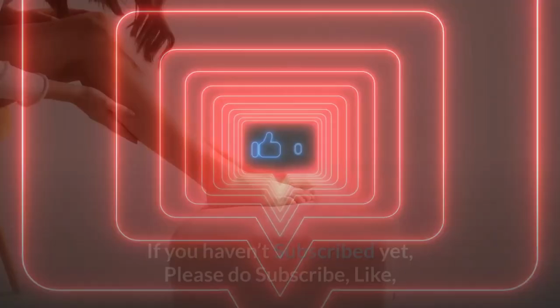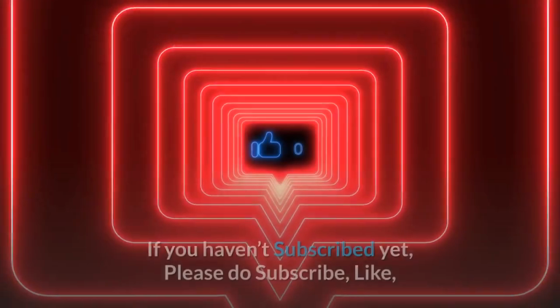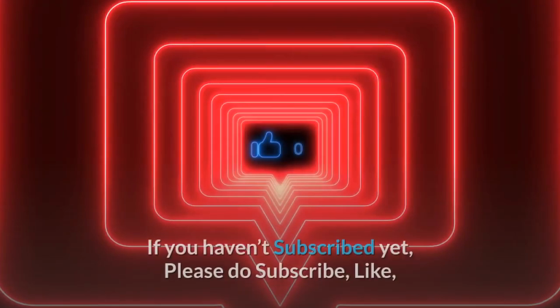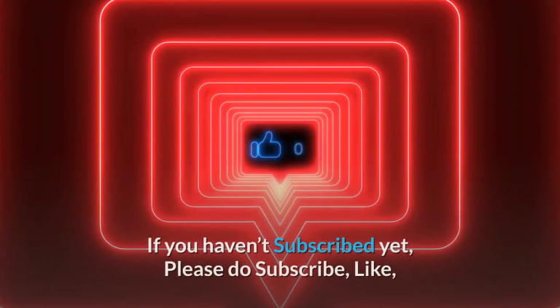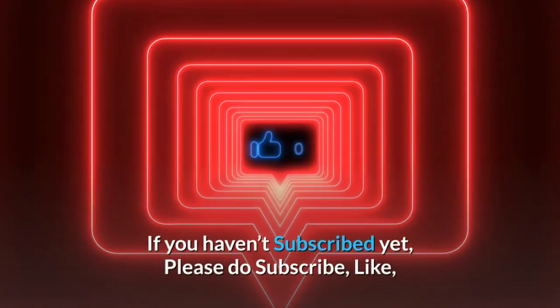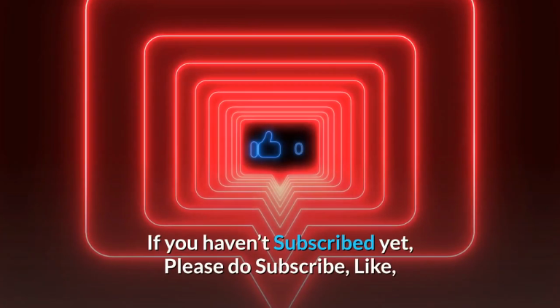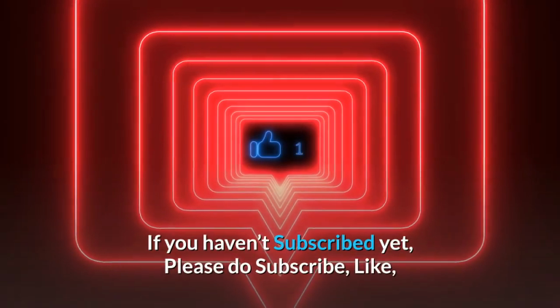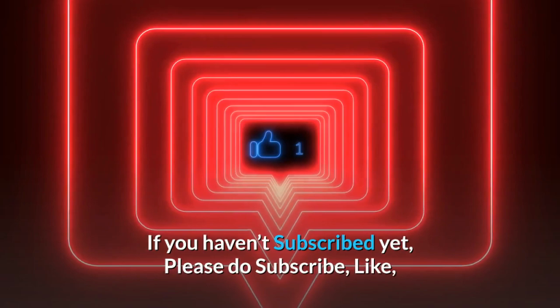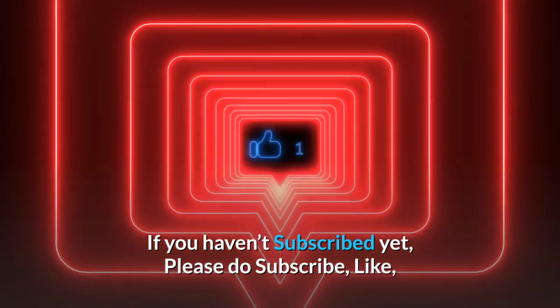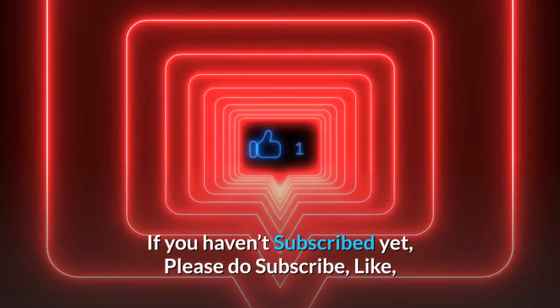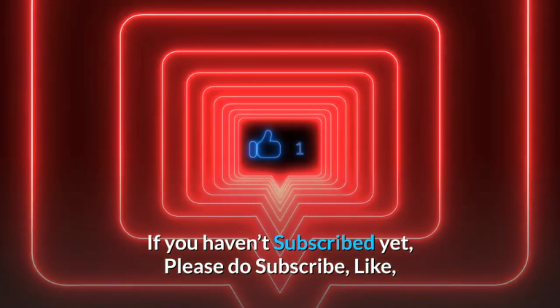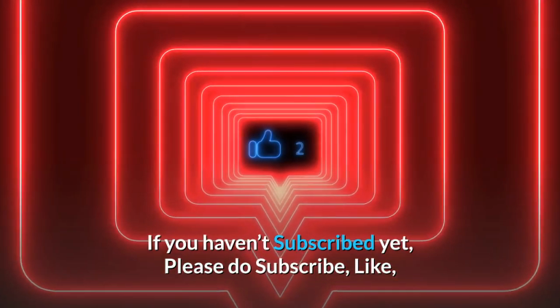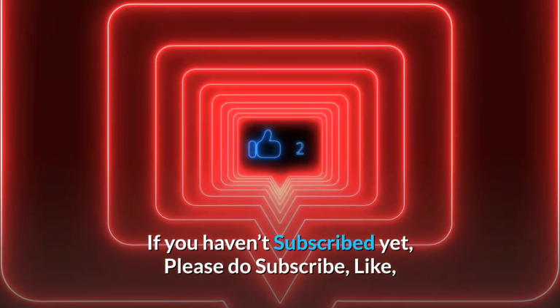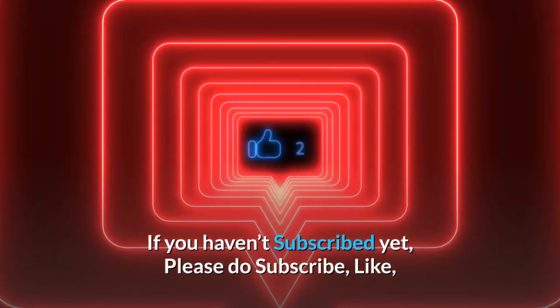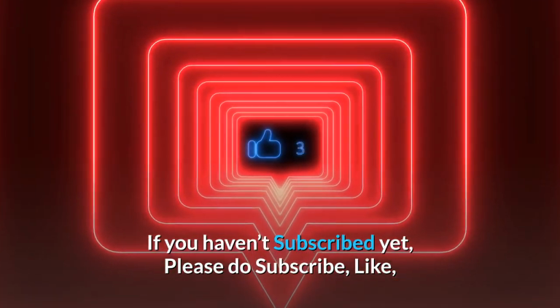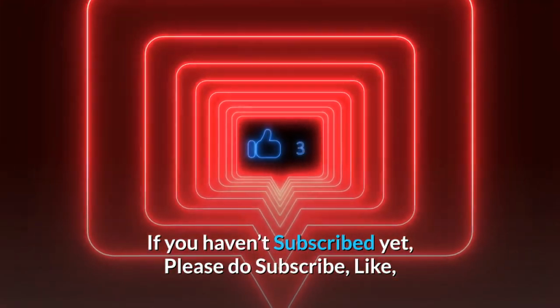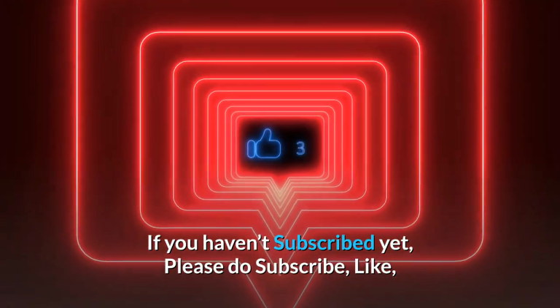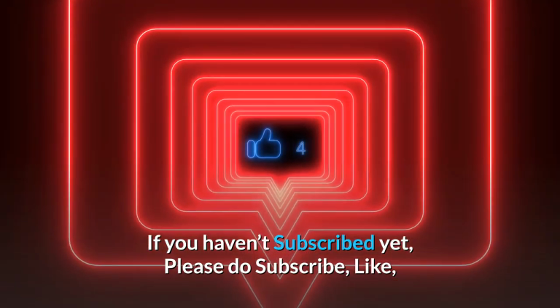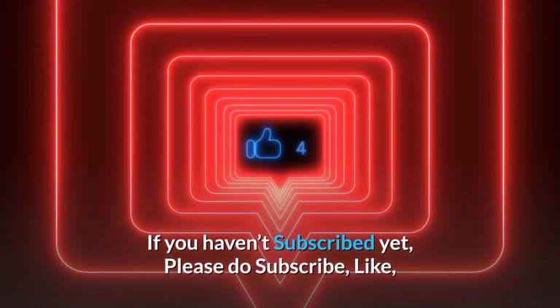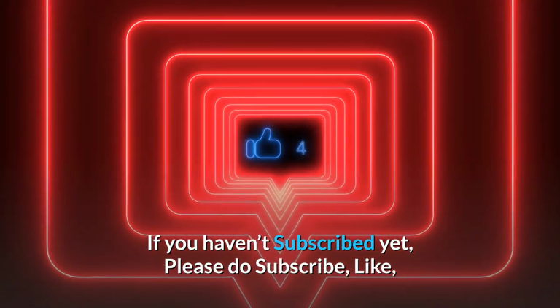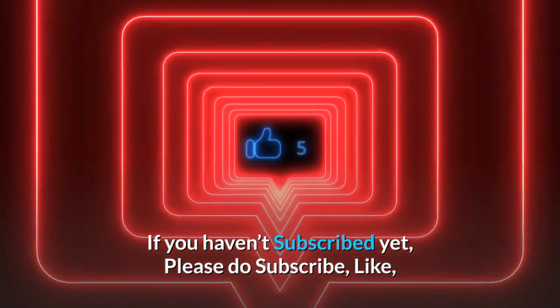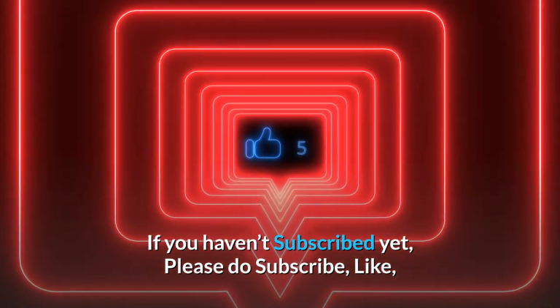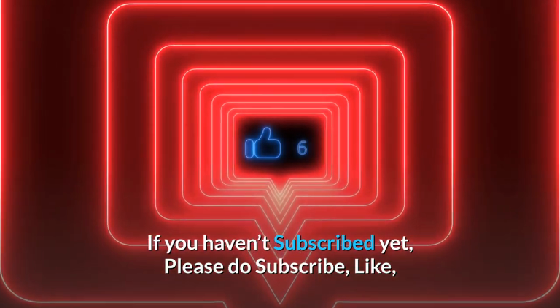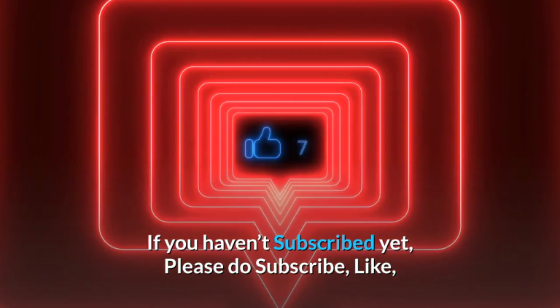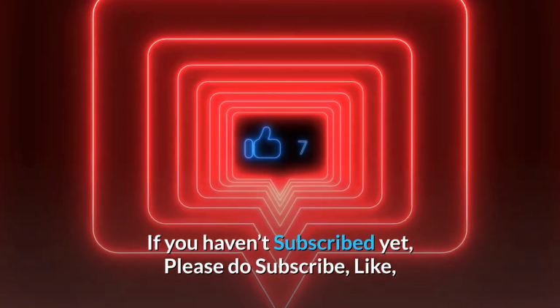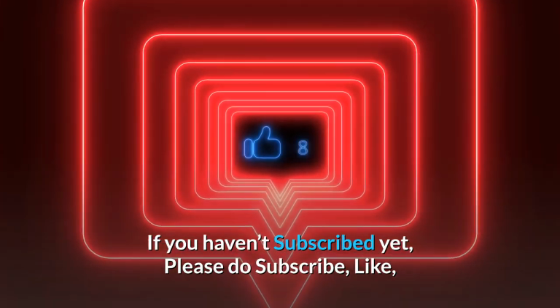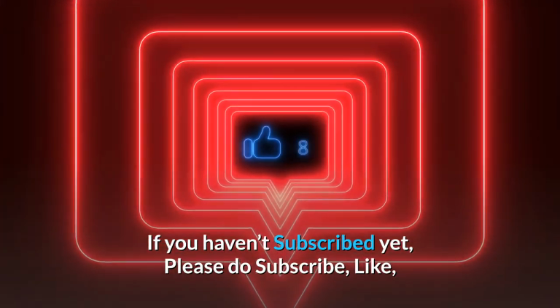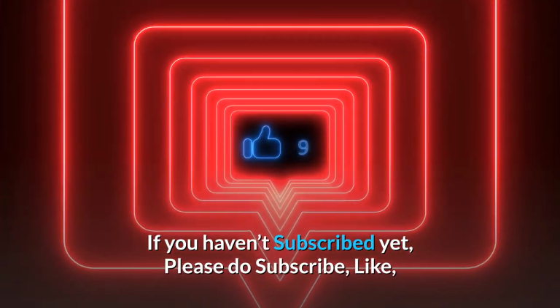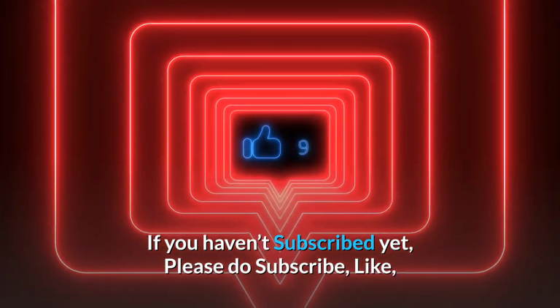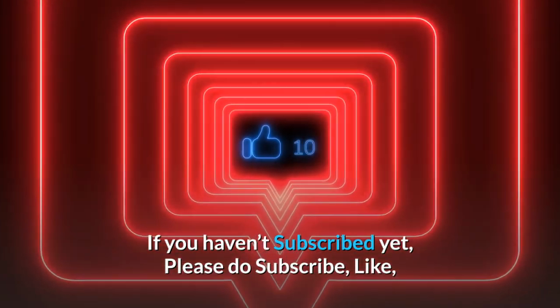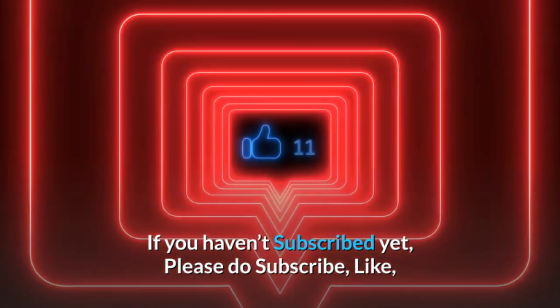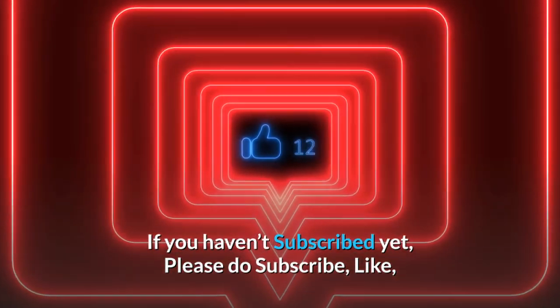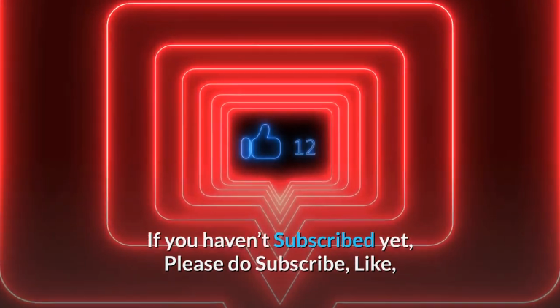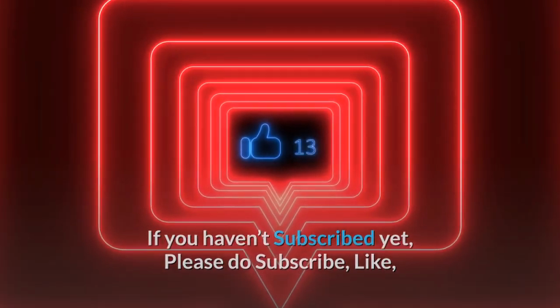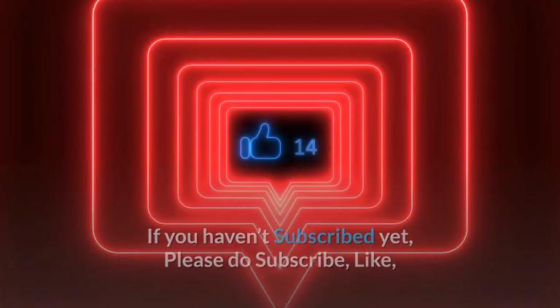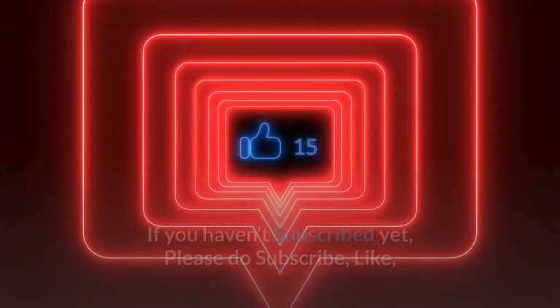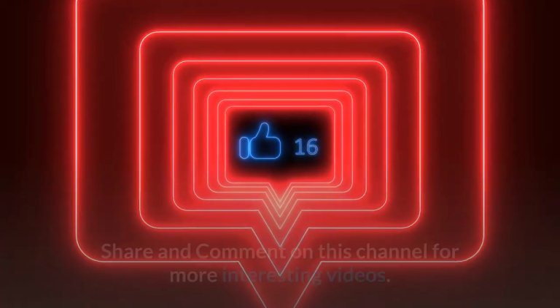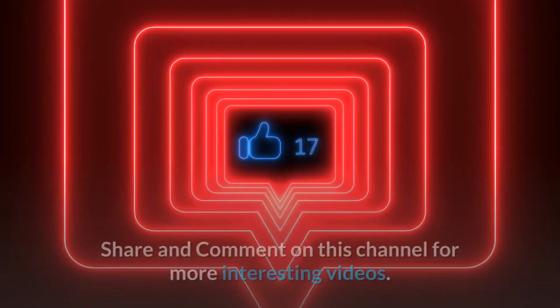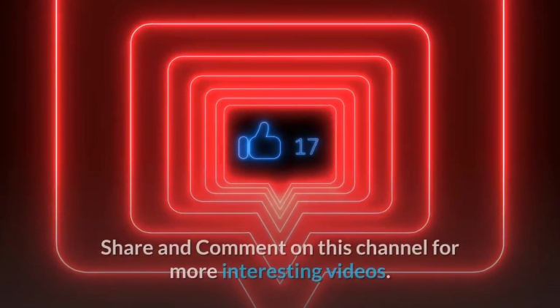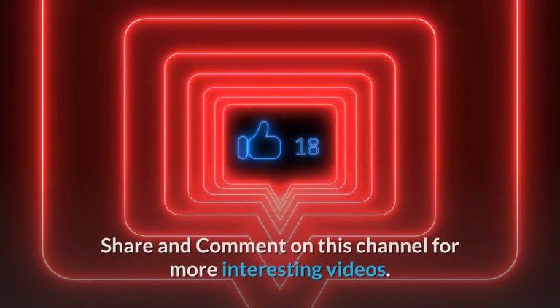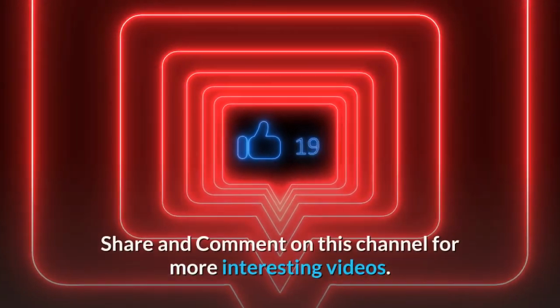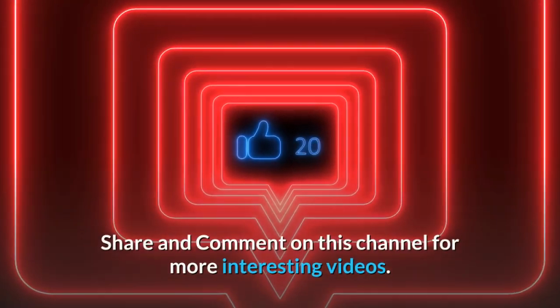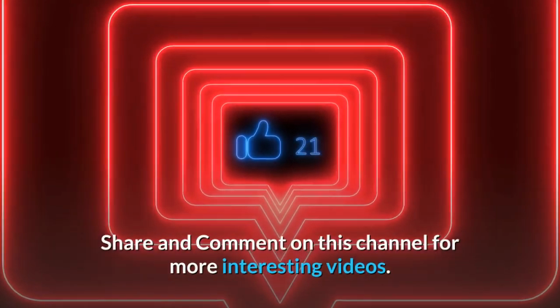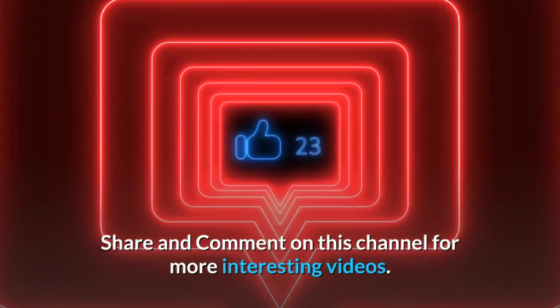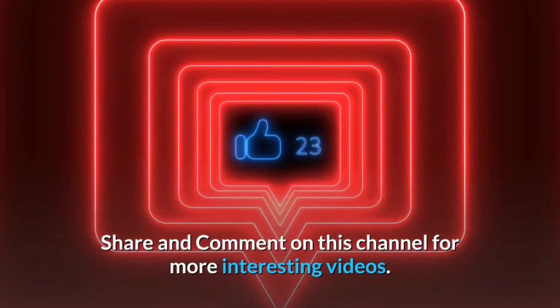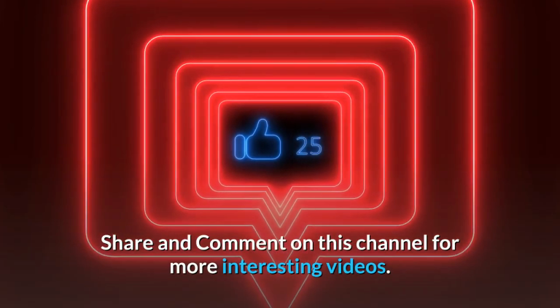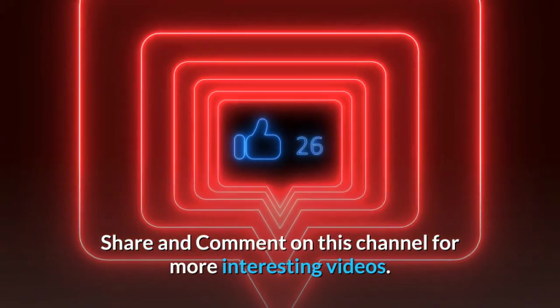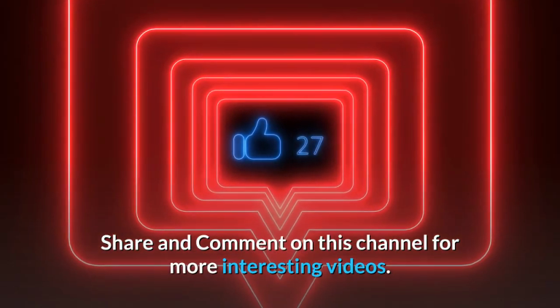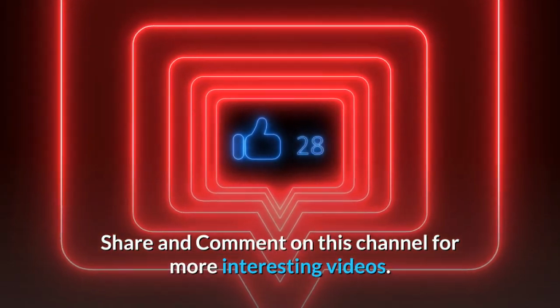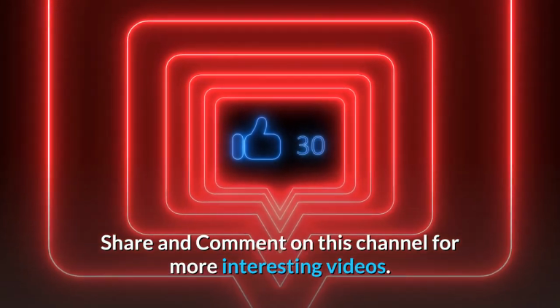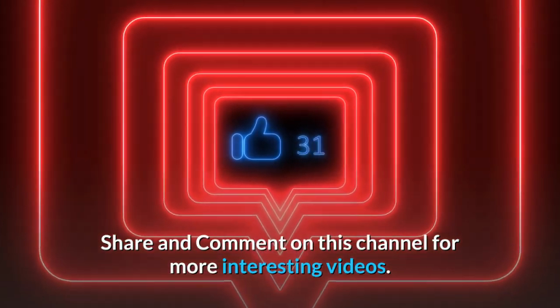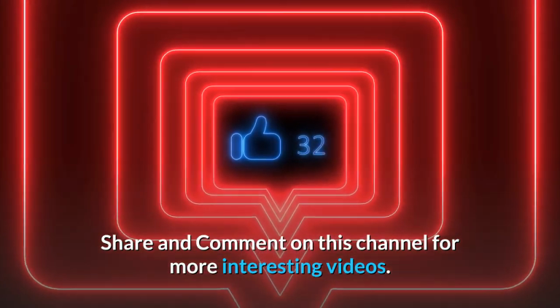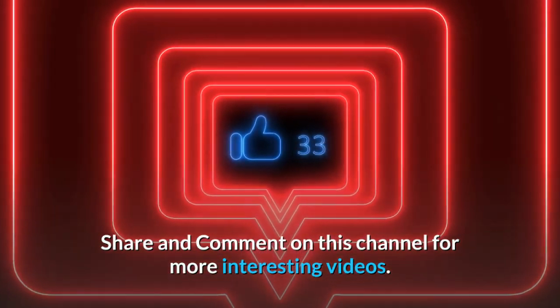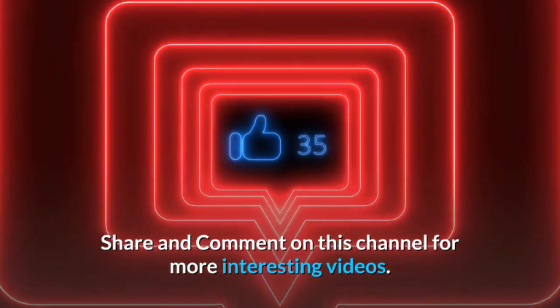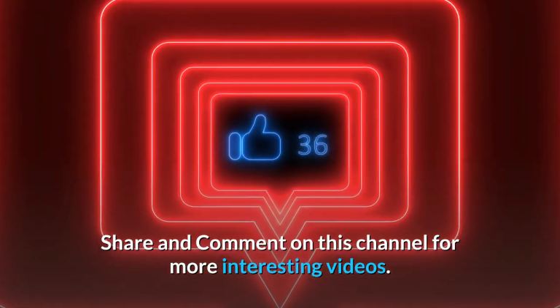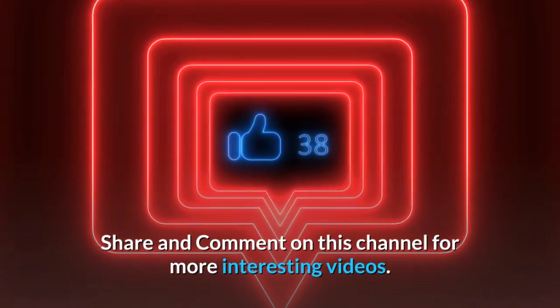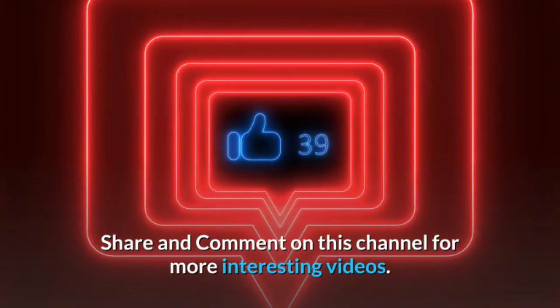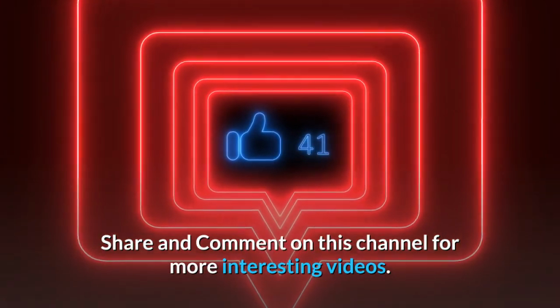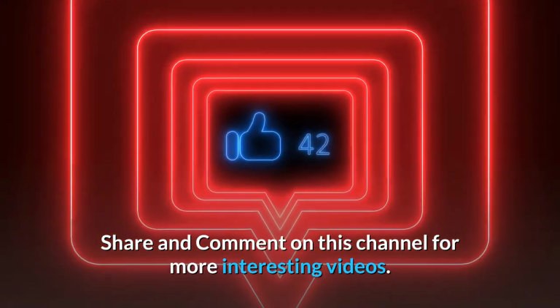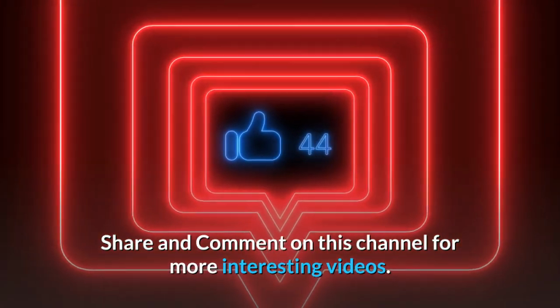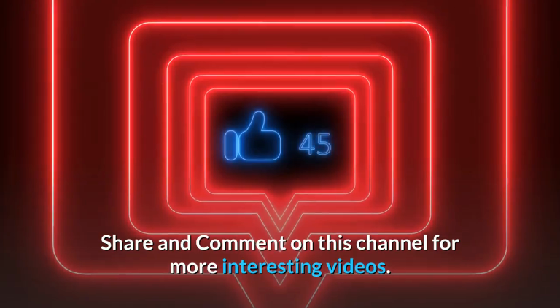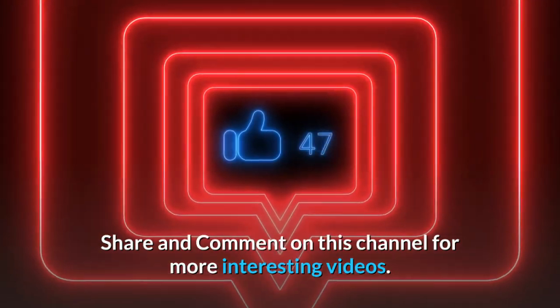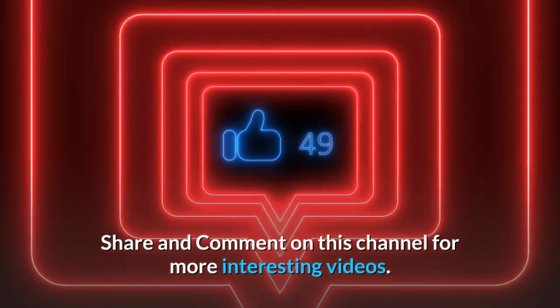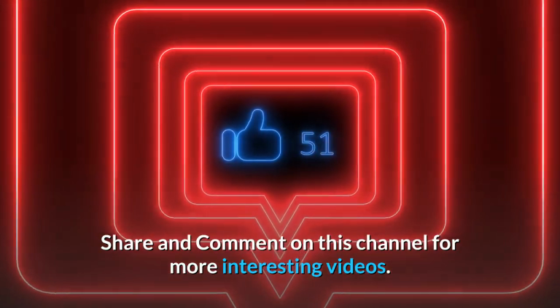If you haven't subscribed yet, please do subscribe, like, share and comment on this channel for more interesting videos.